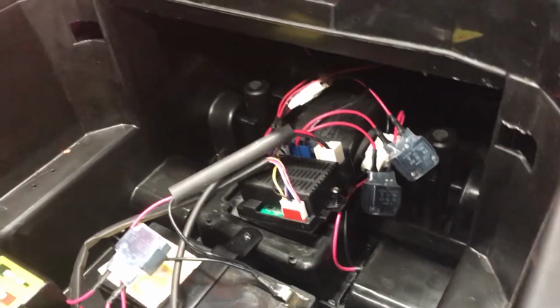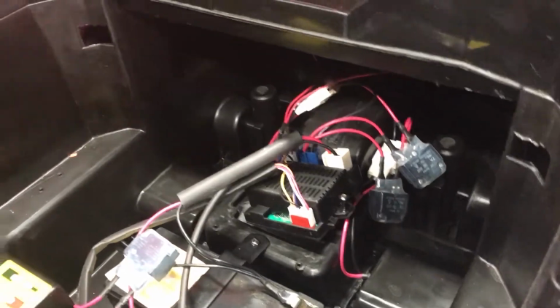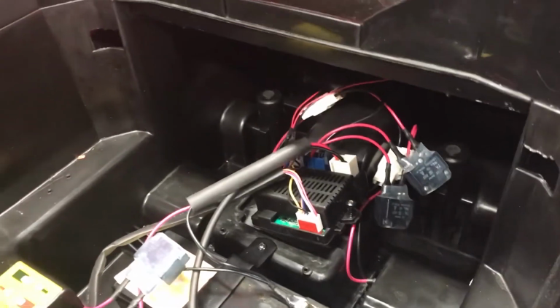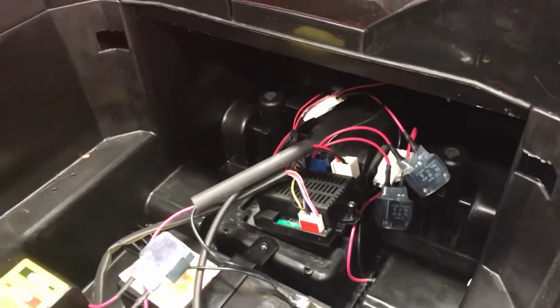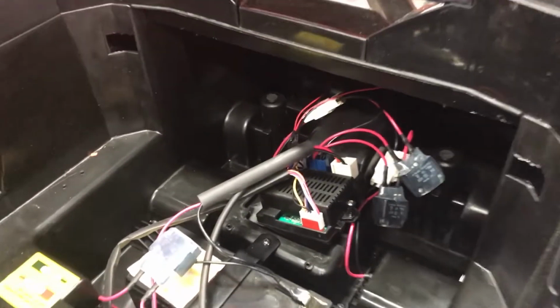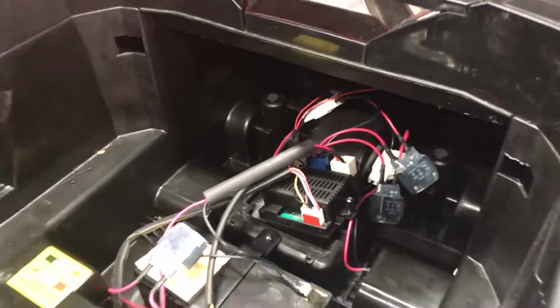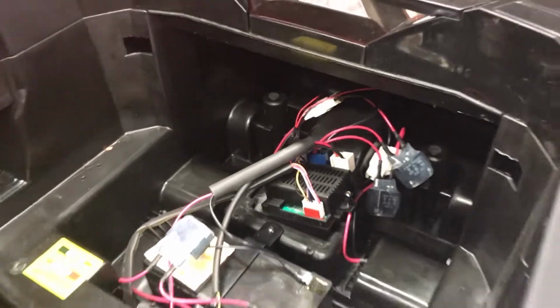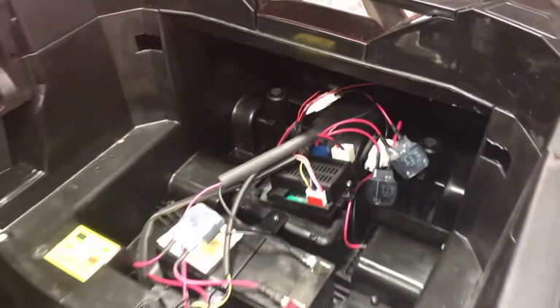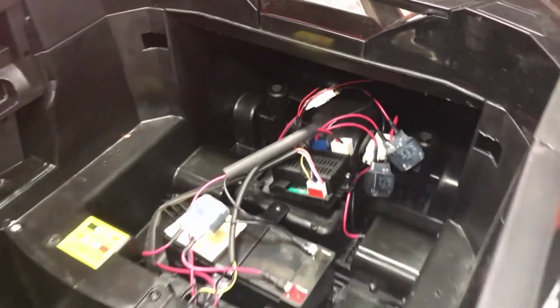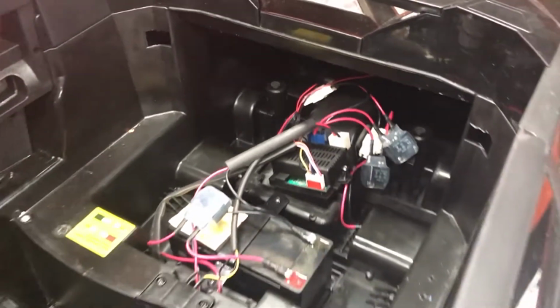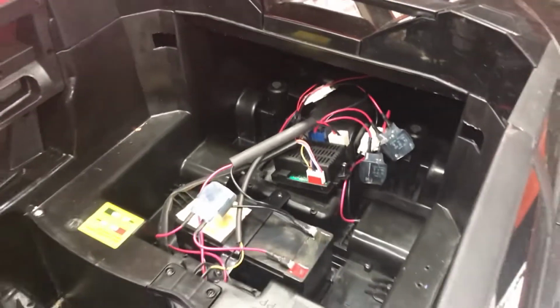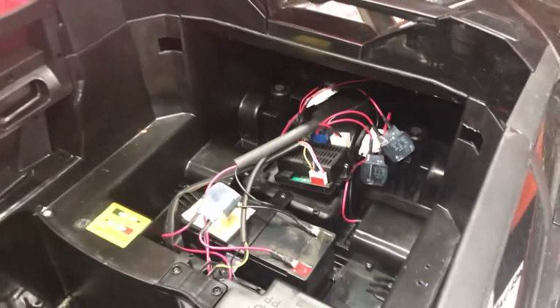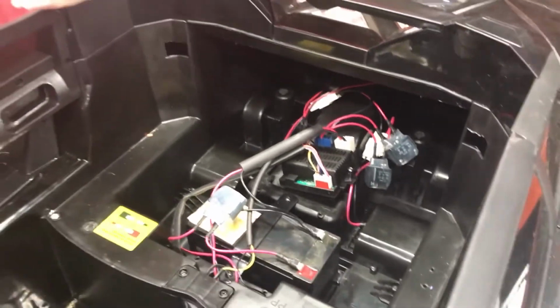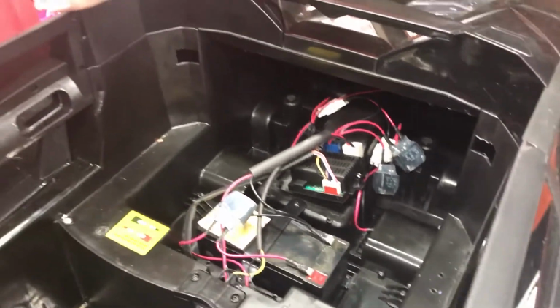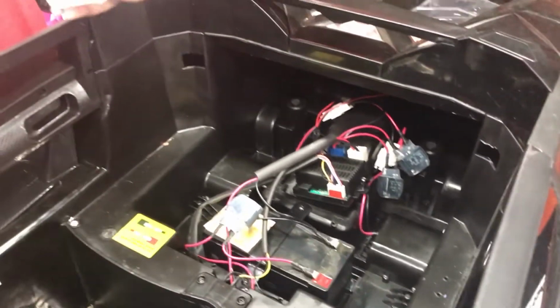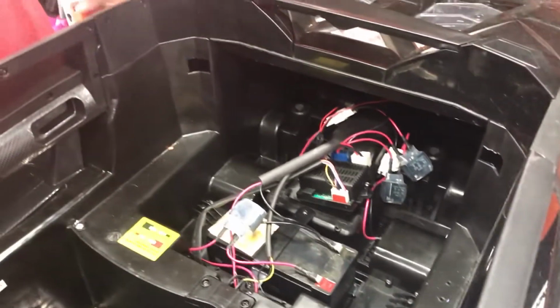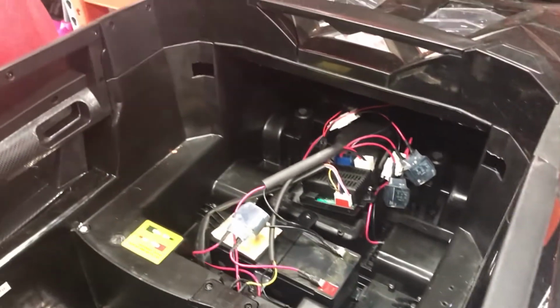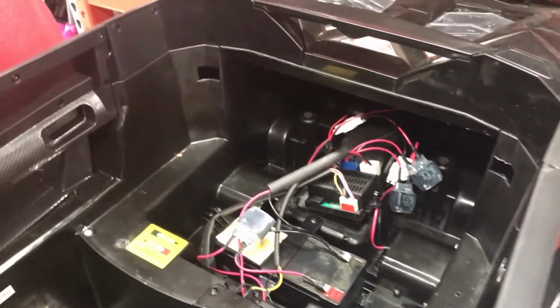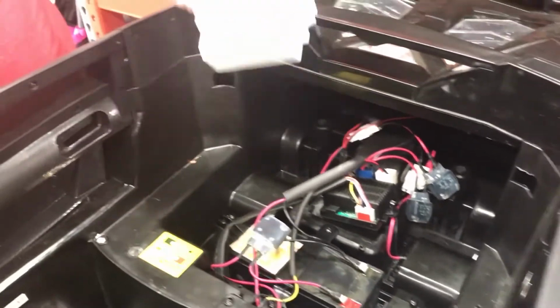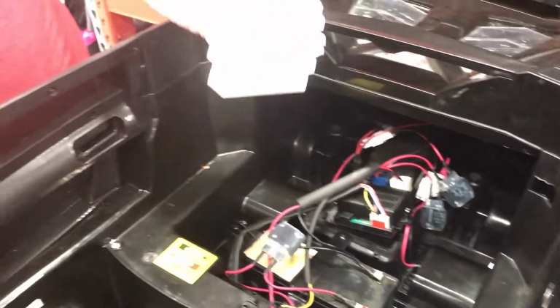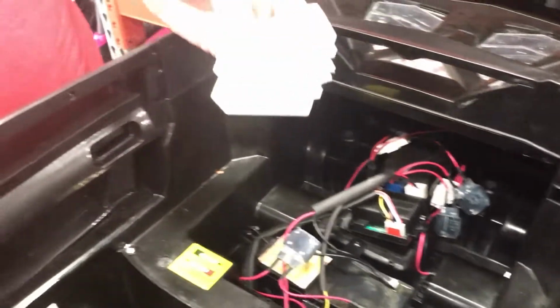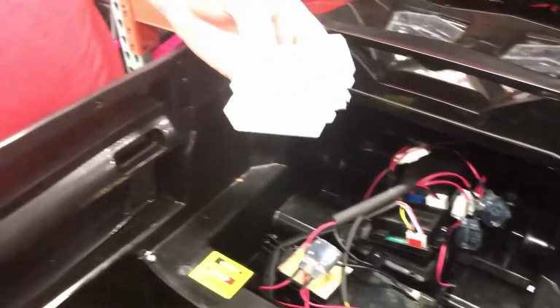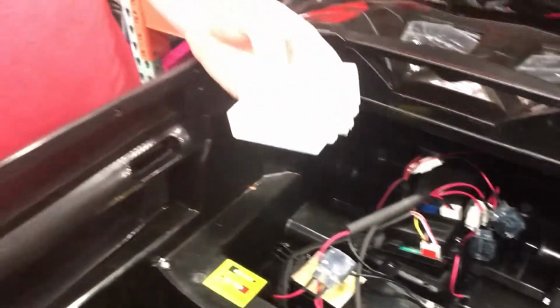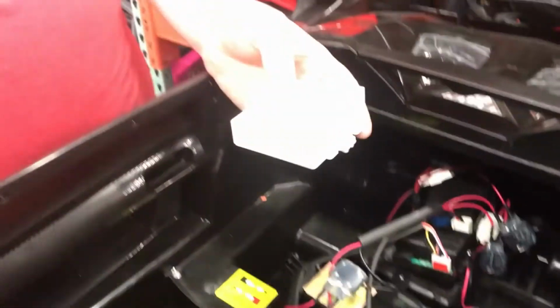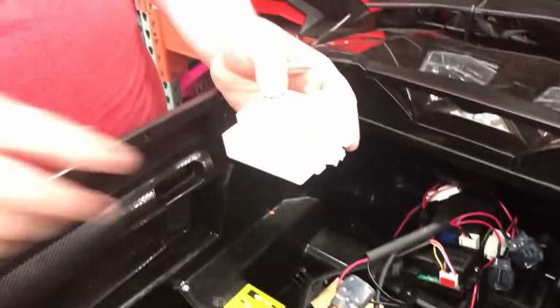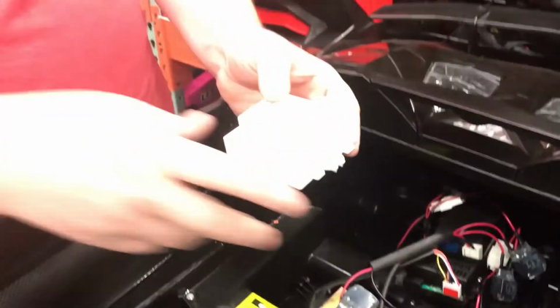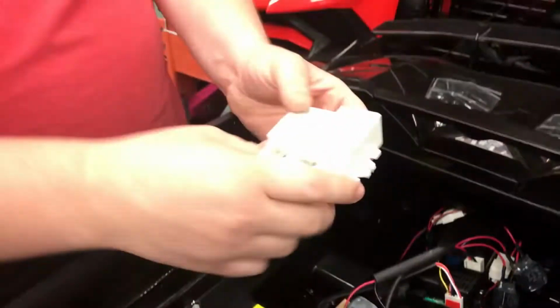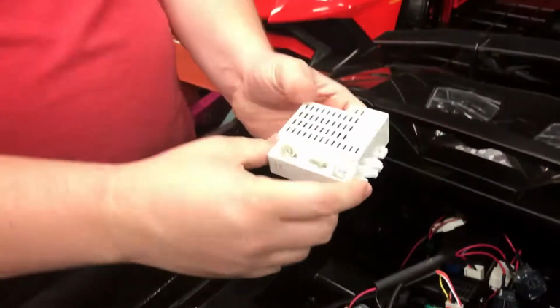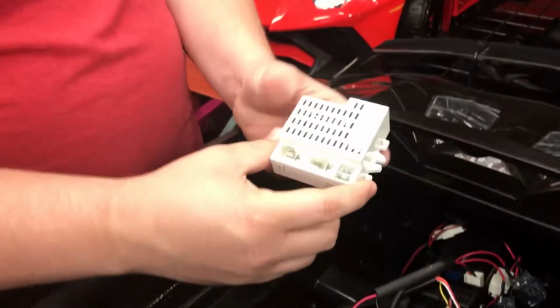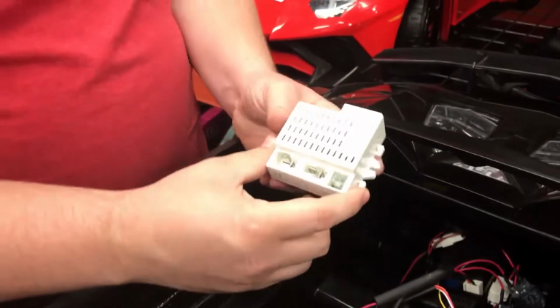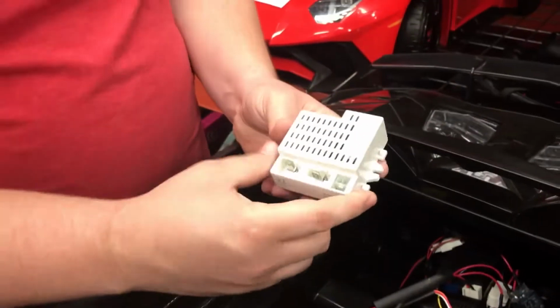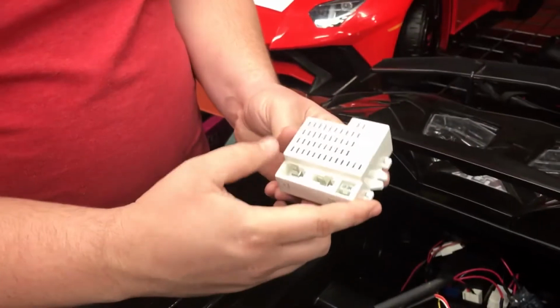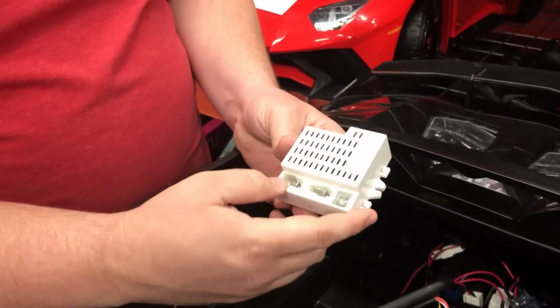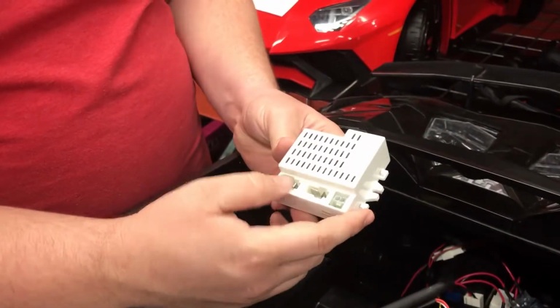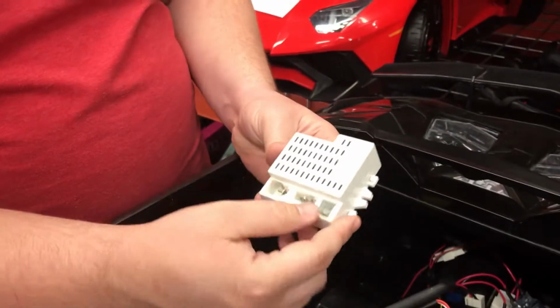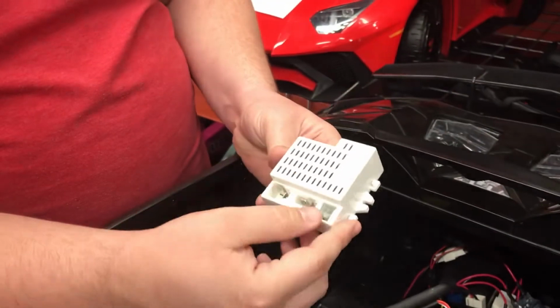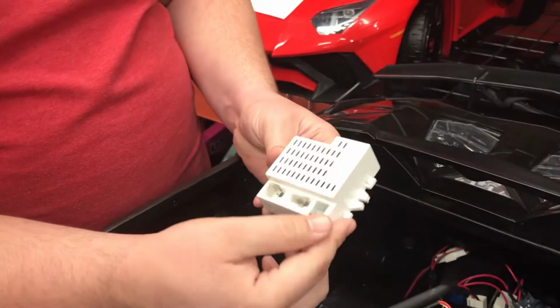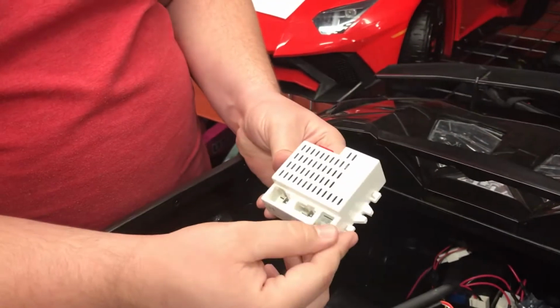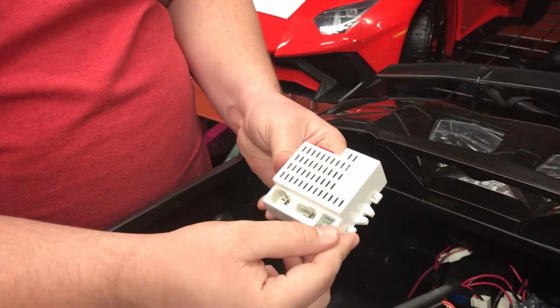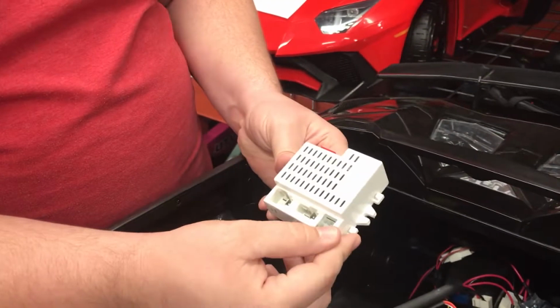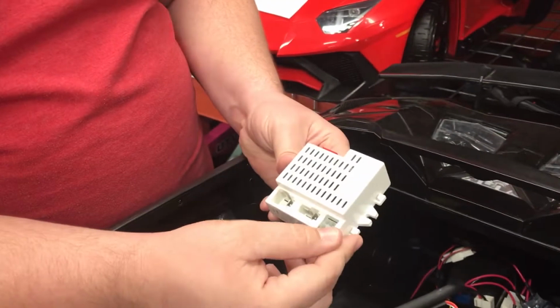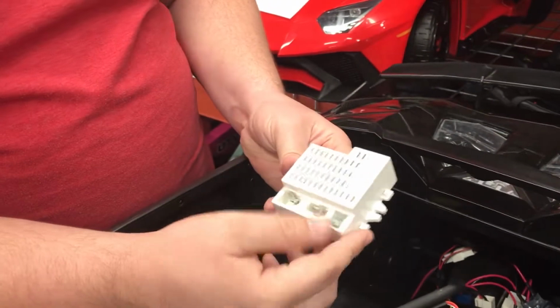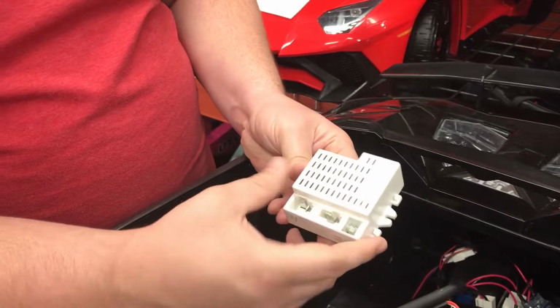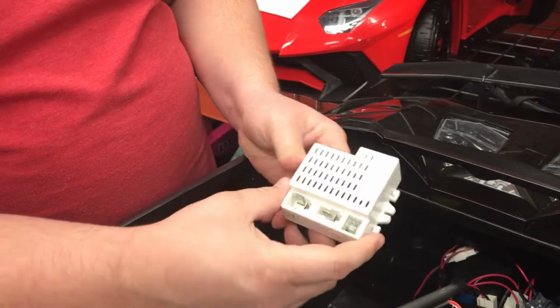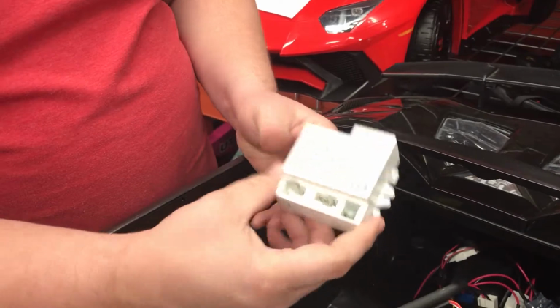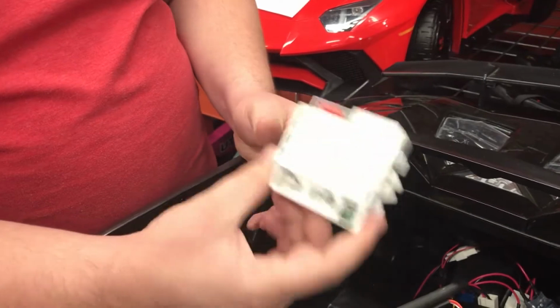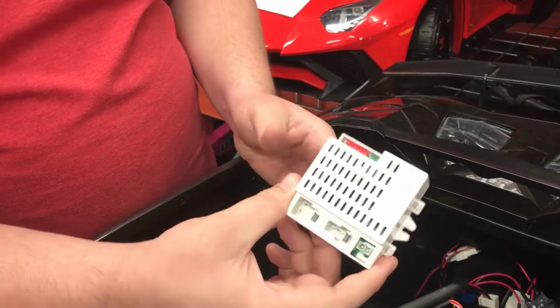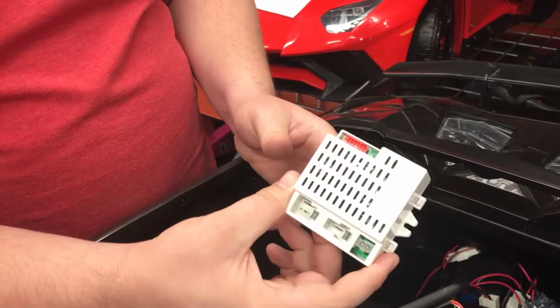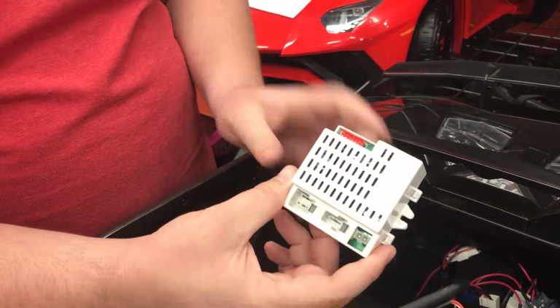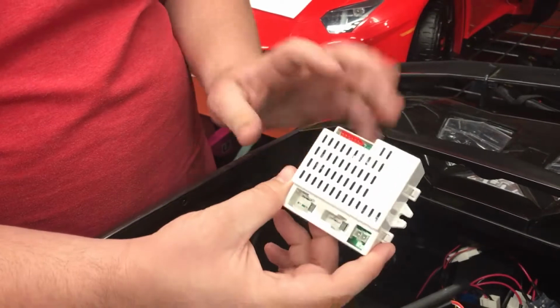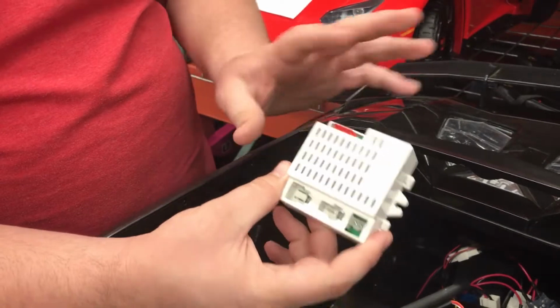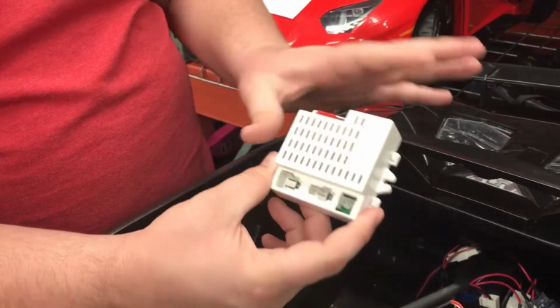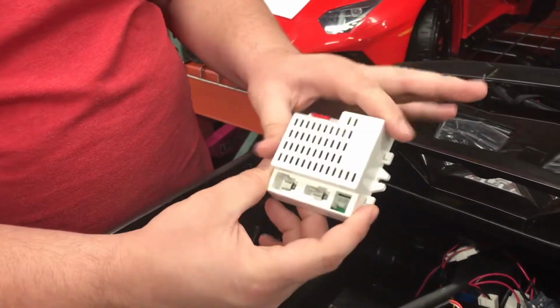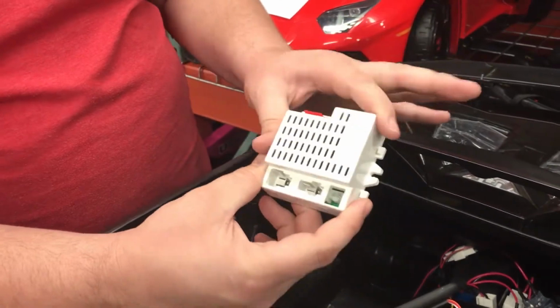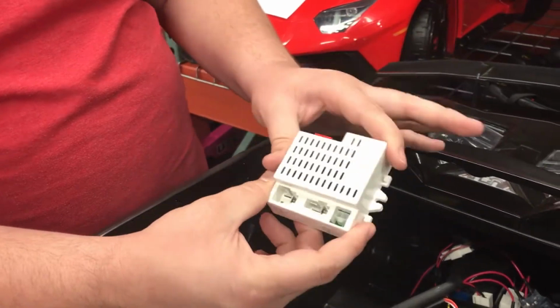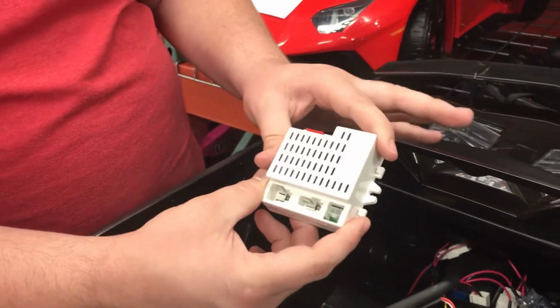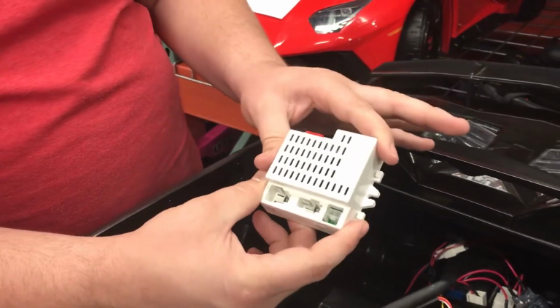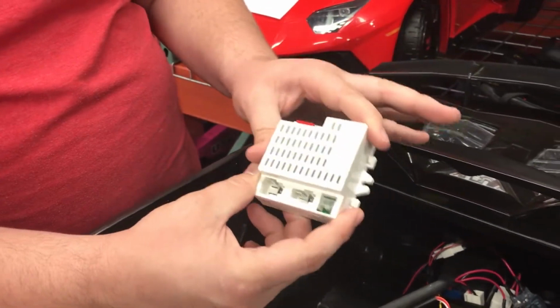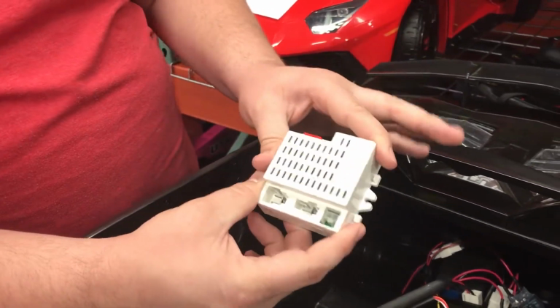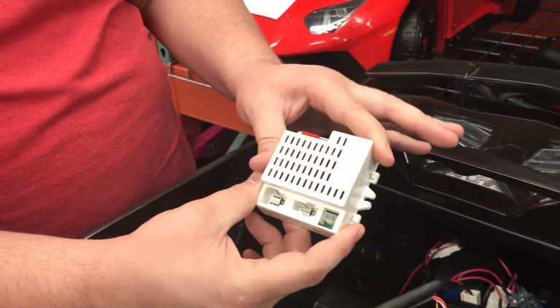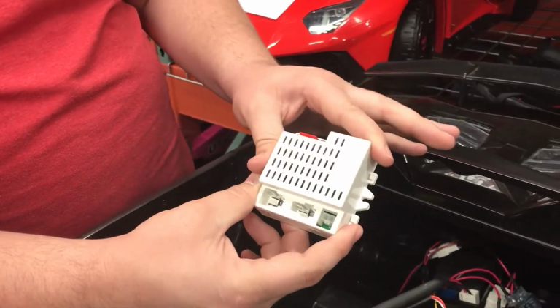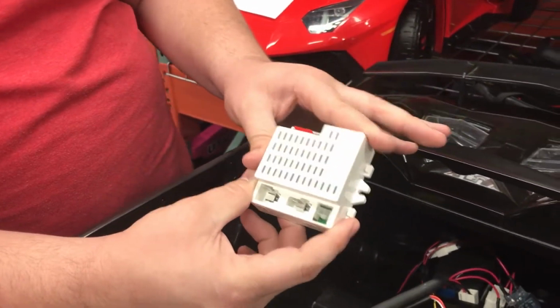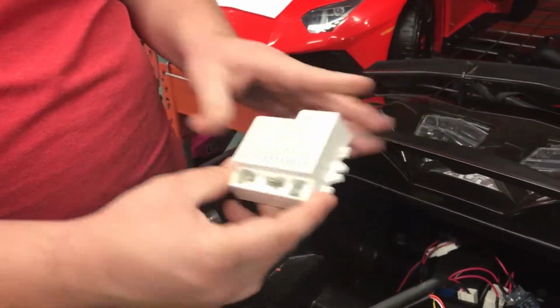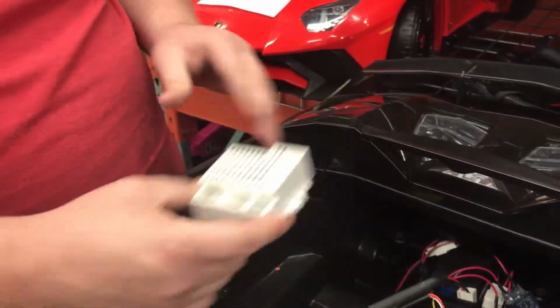We didn't have an extra black one, so I'm using a white one, but this will have the same exact connectors. You may receive a black control box instead of white.